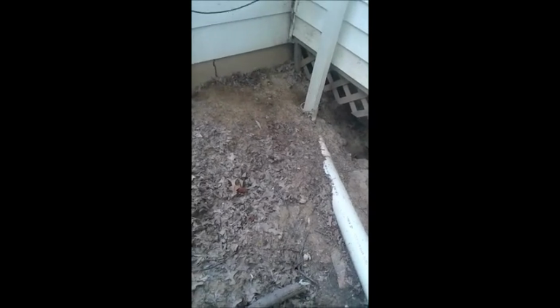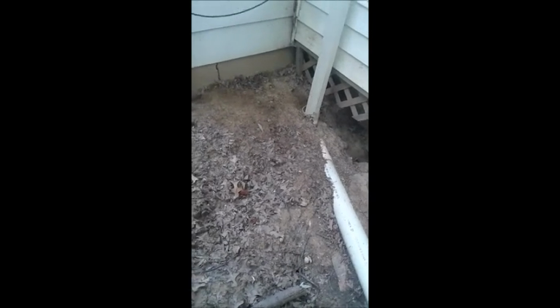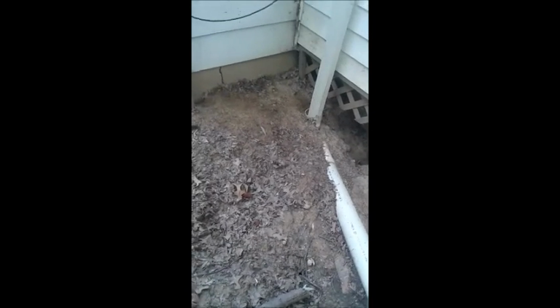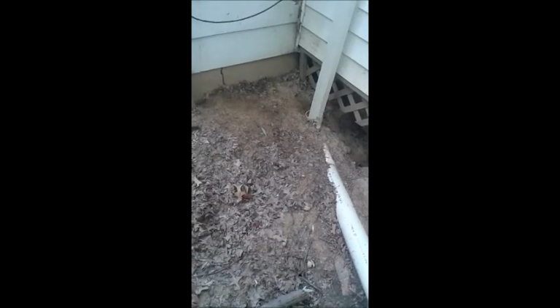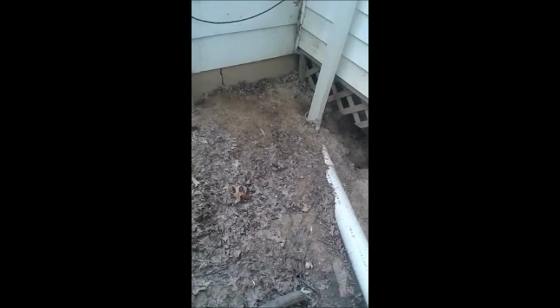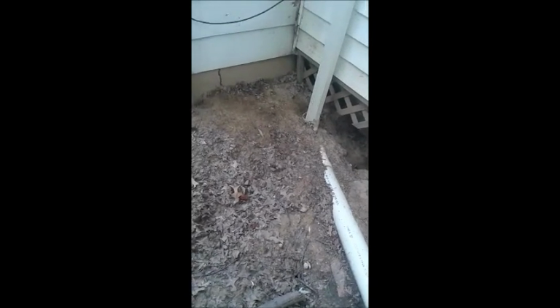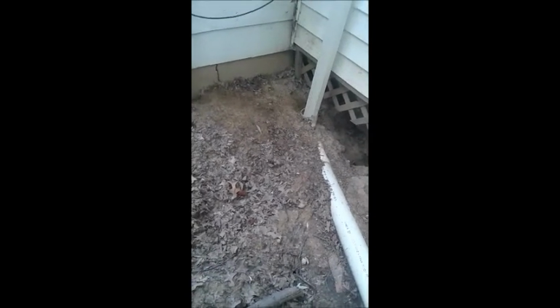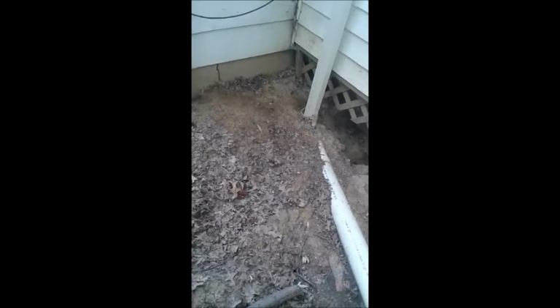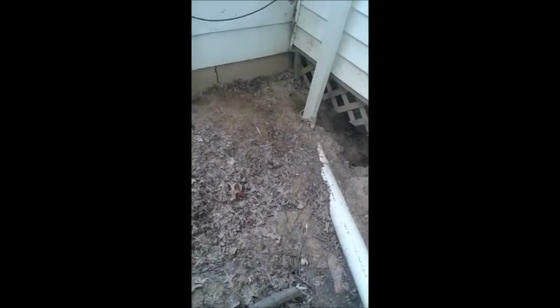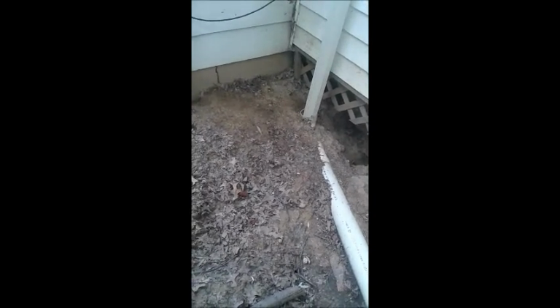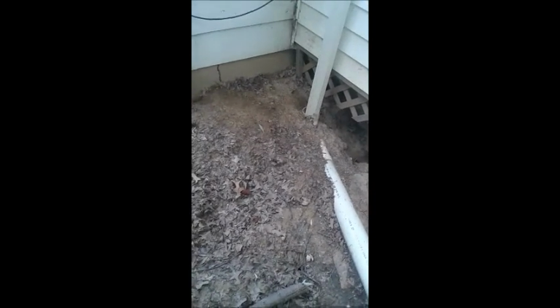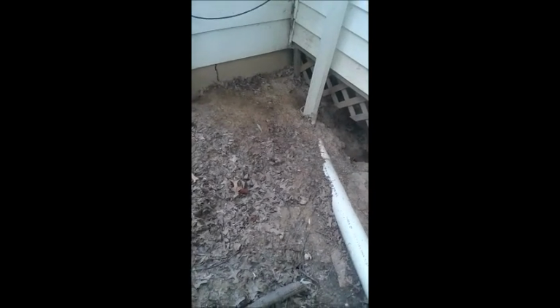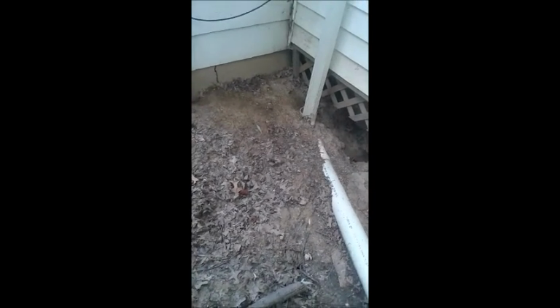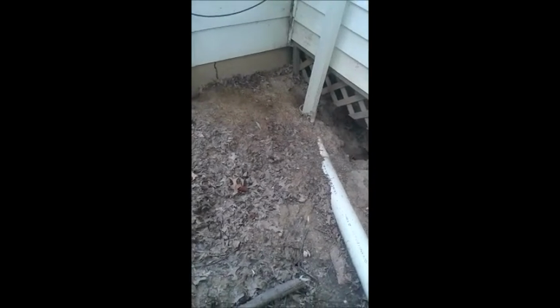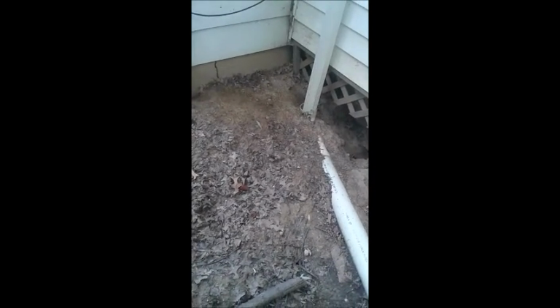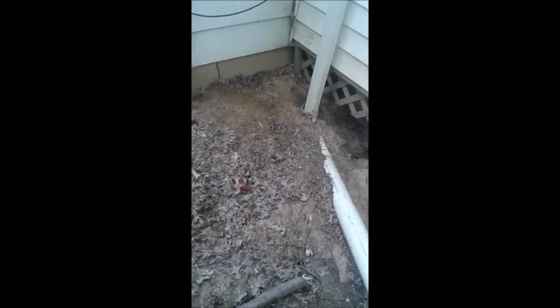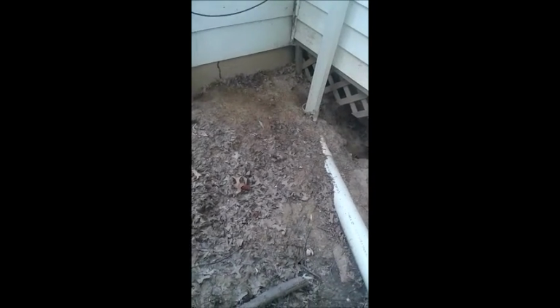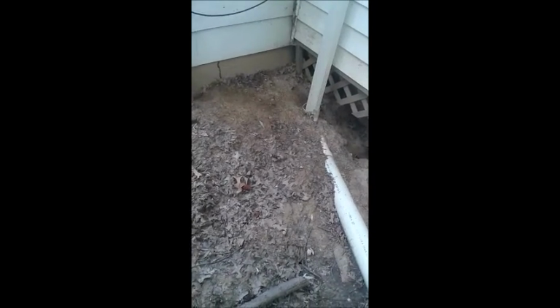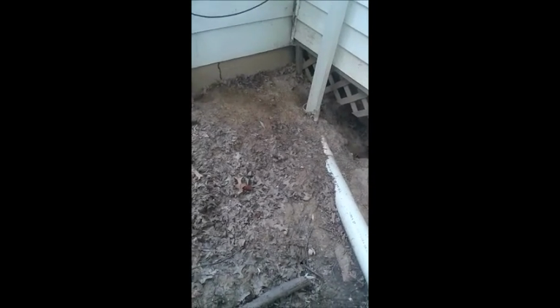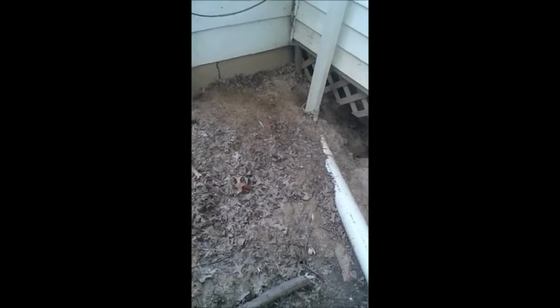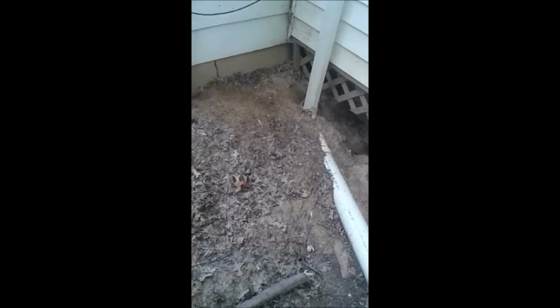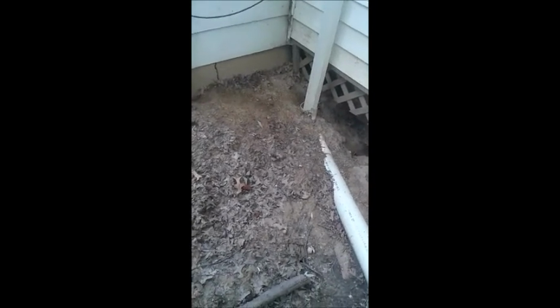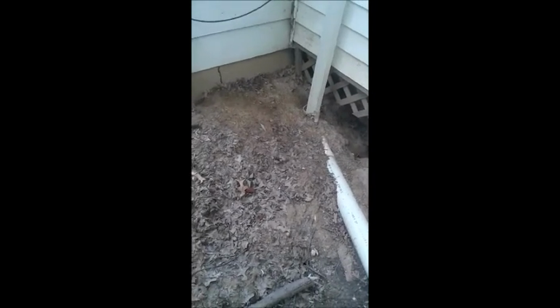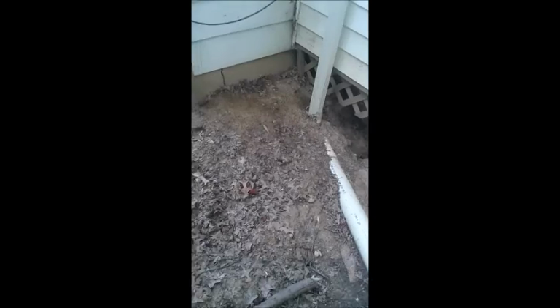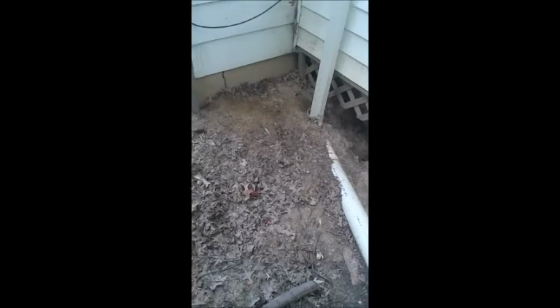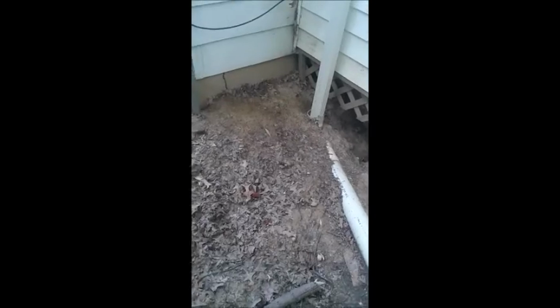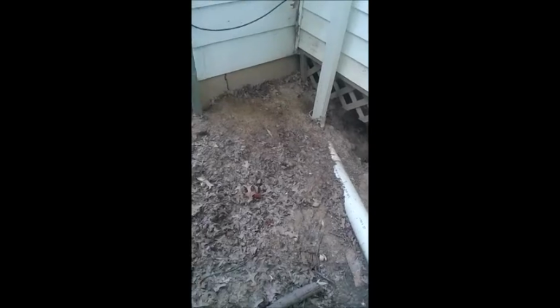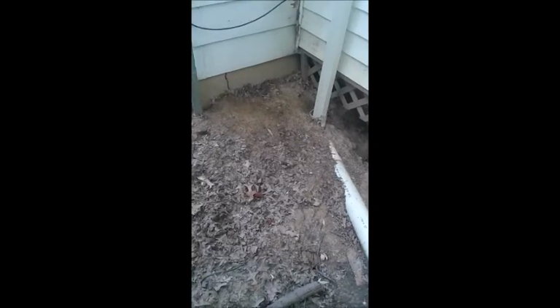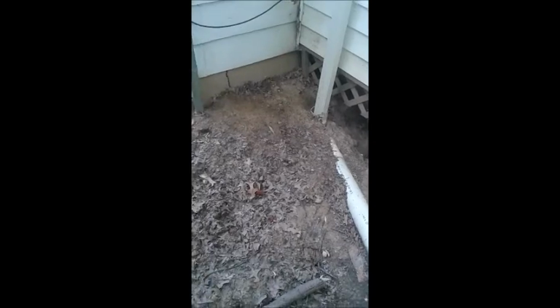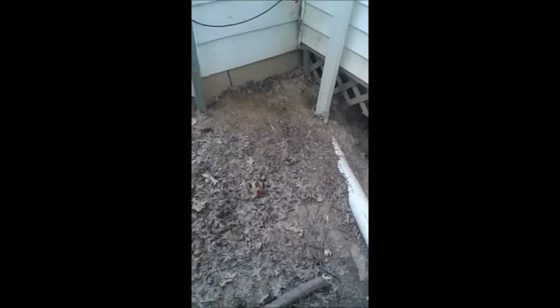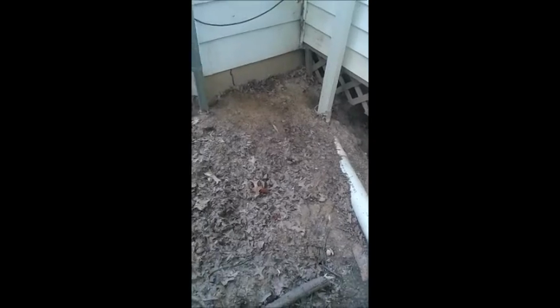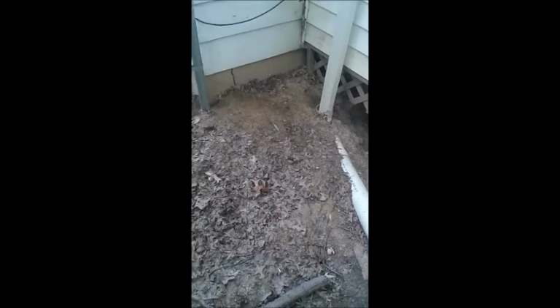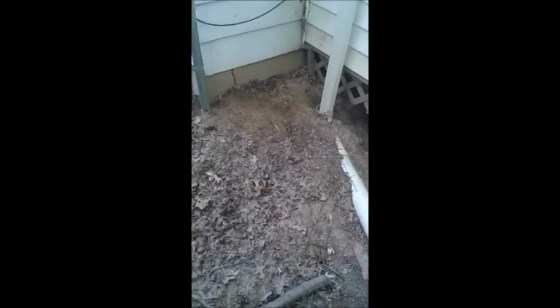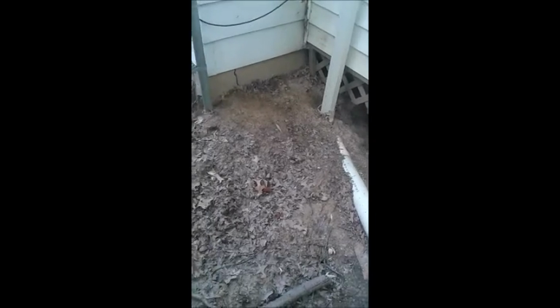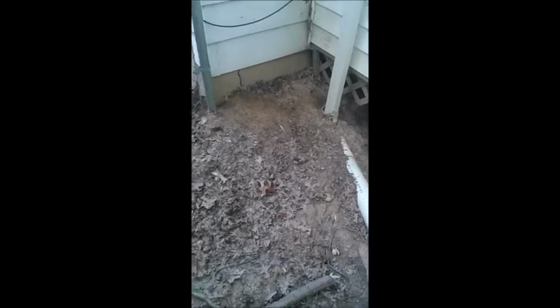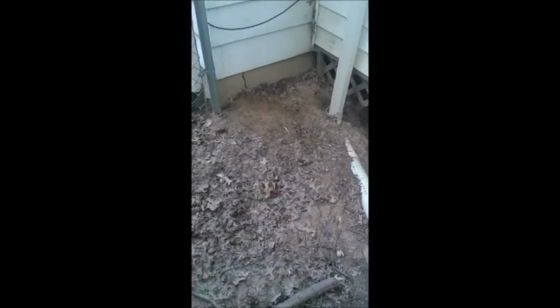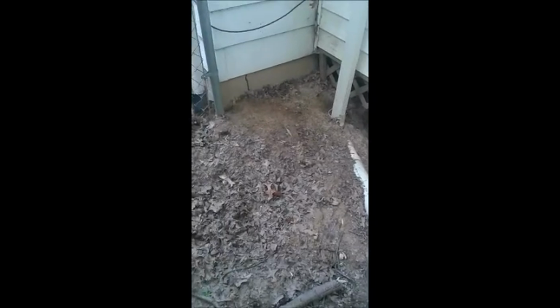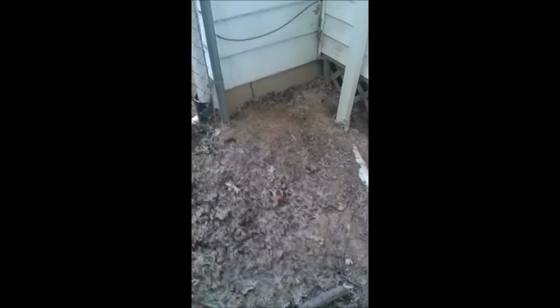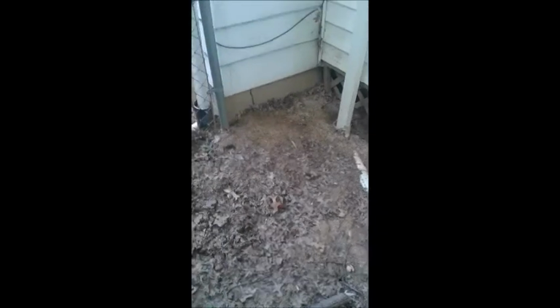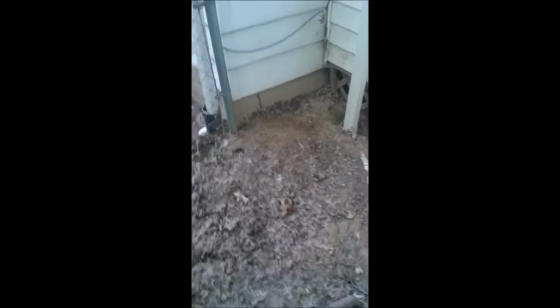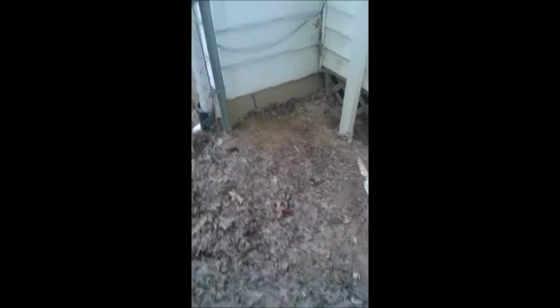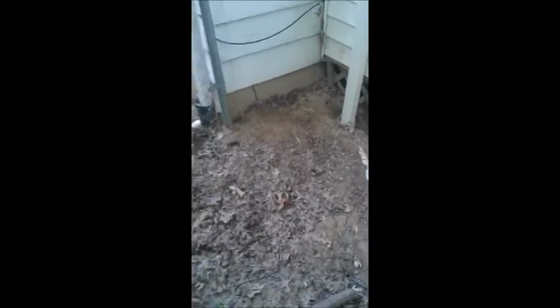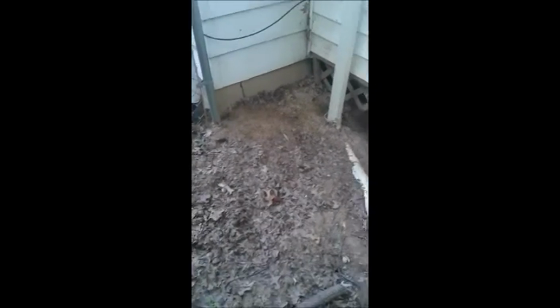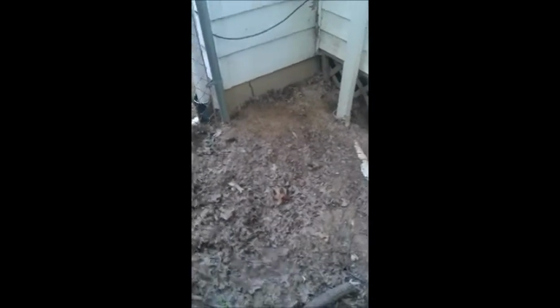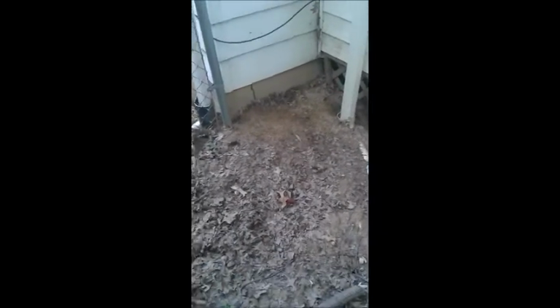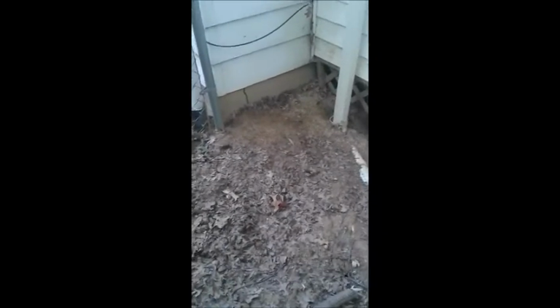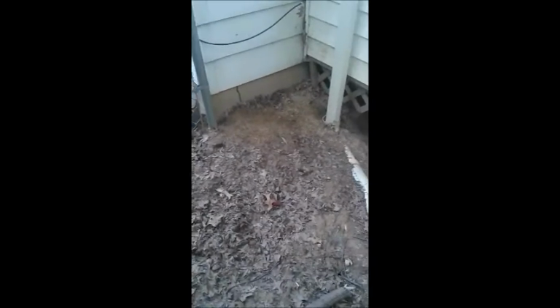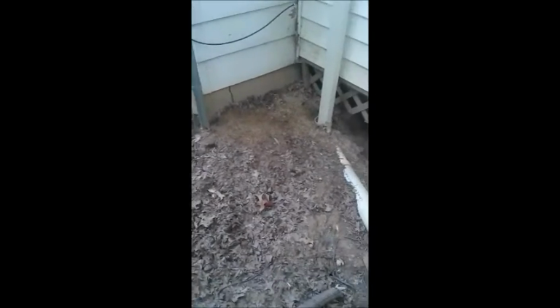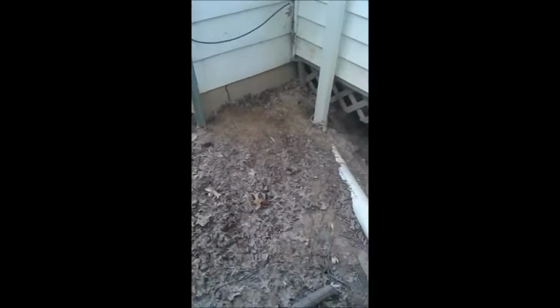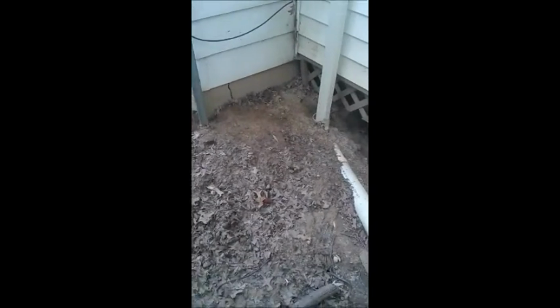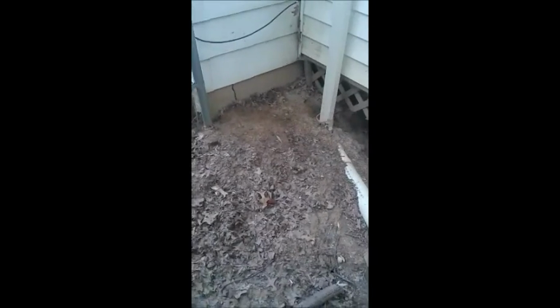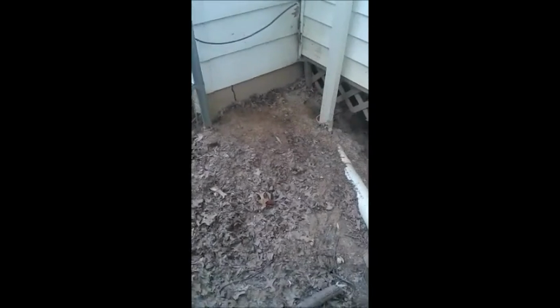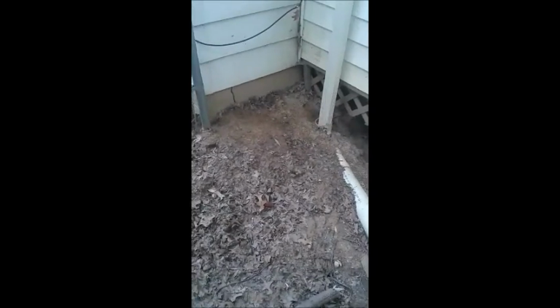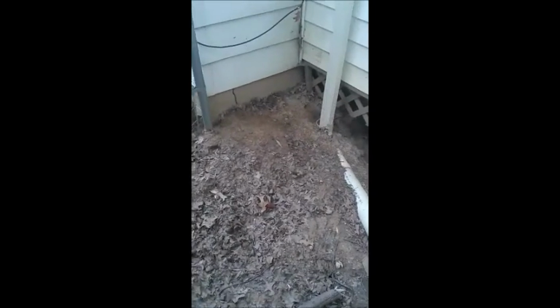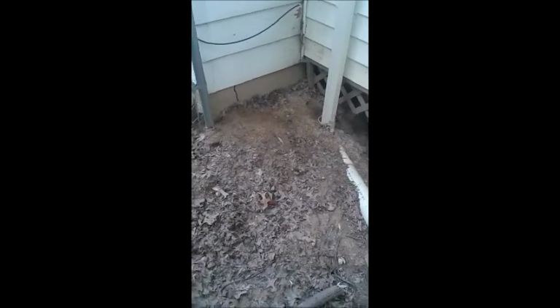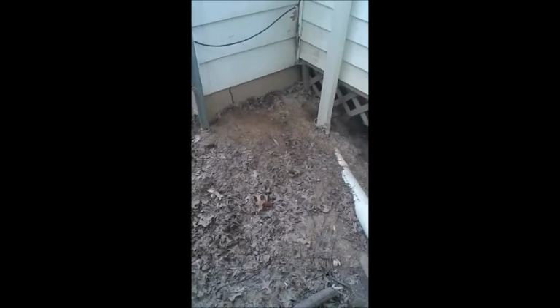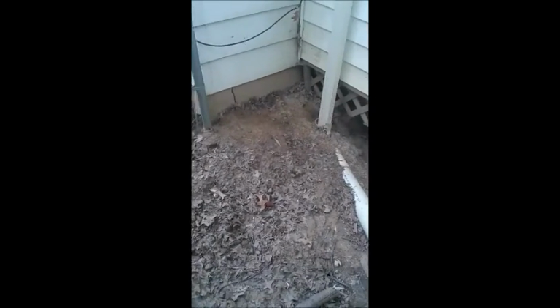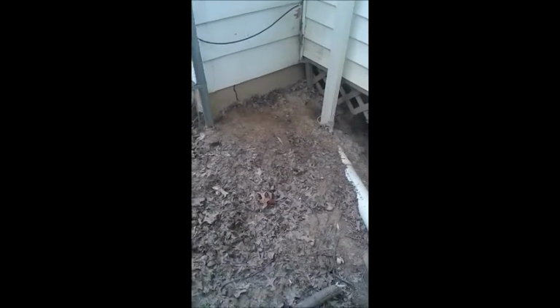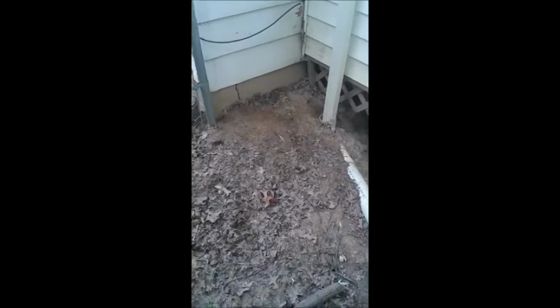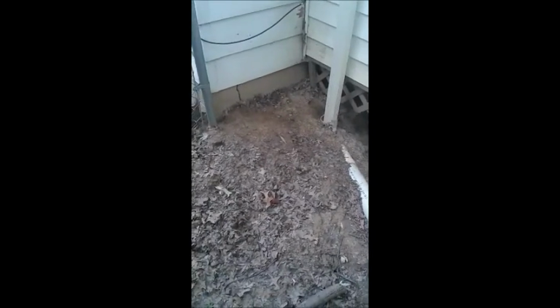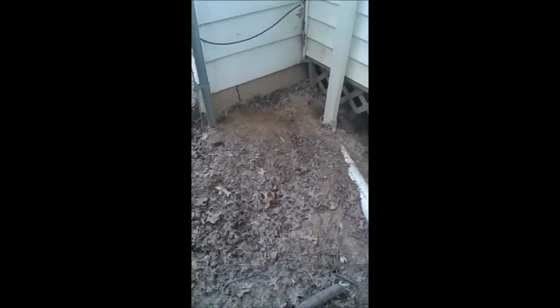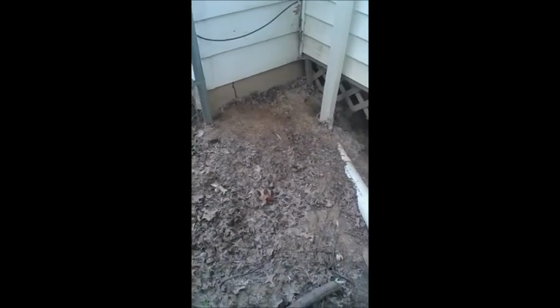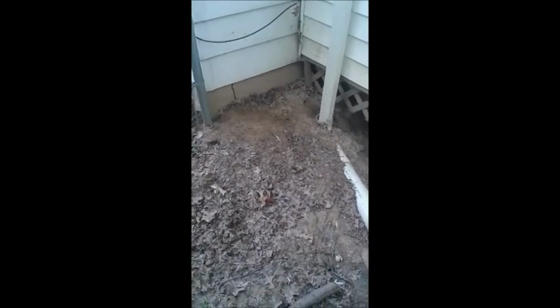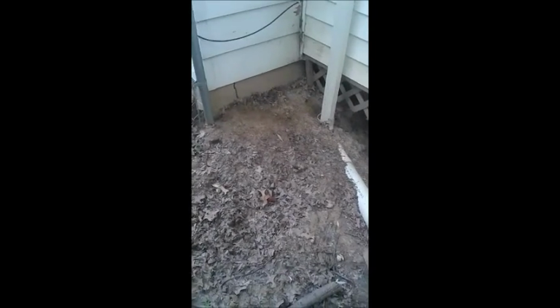If you see a groundhog starting to move a lot of dirt from underneath your home, give us a call and we'll get rid of them for you. Thank you.